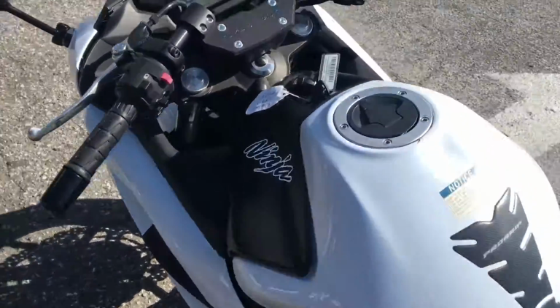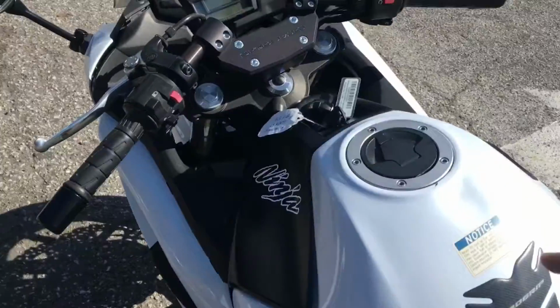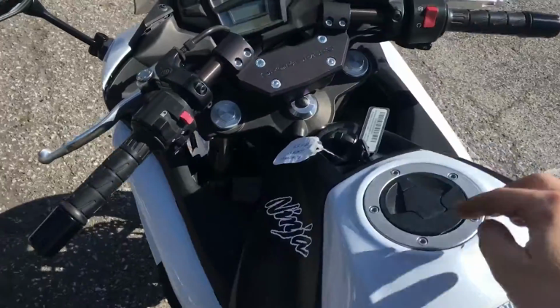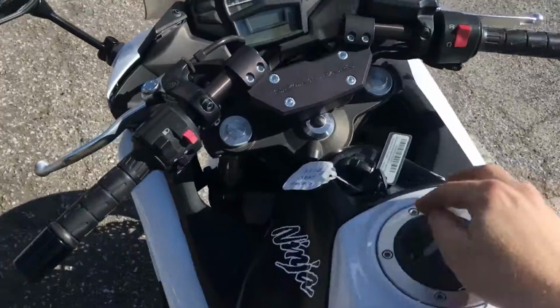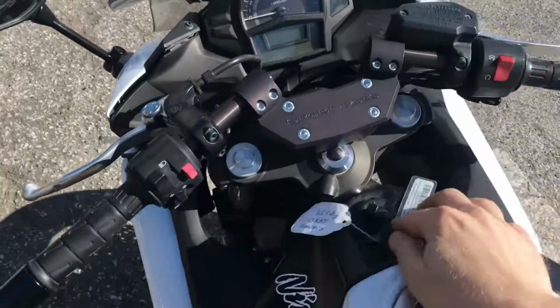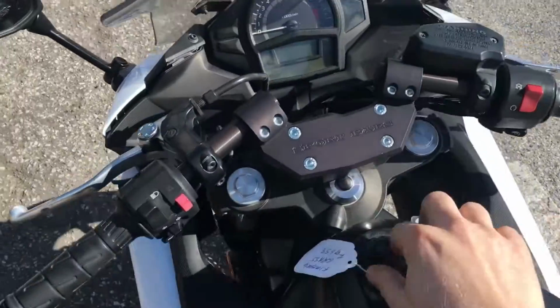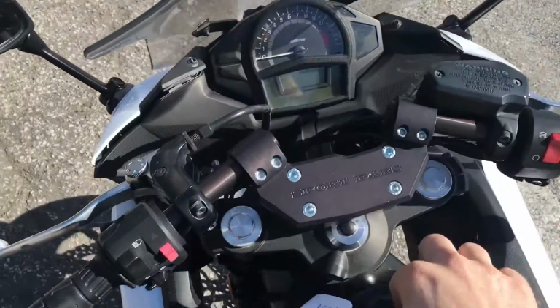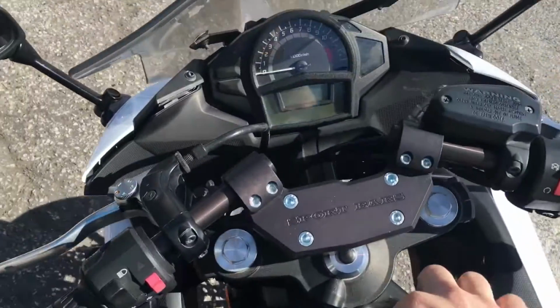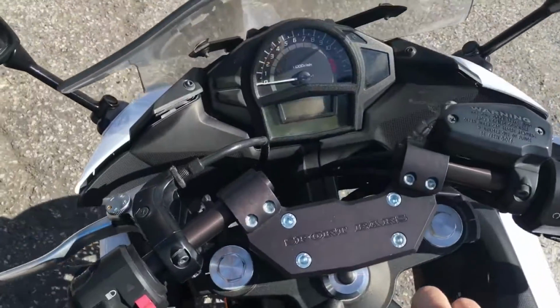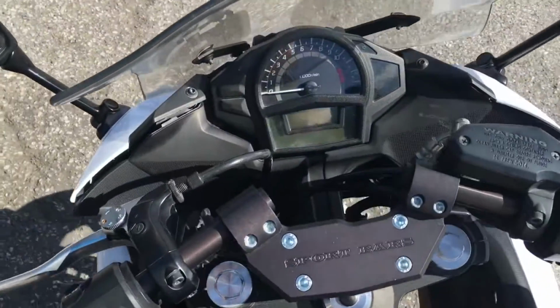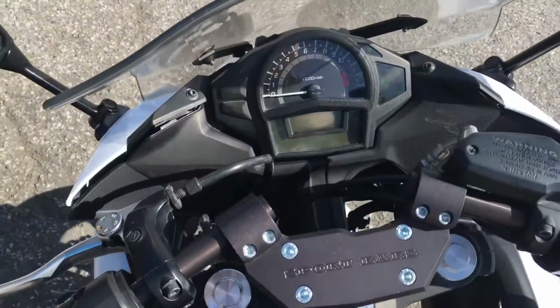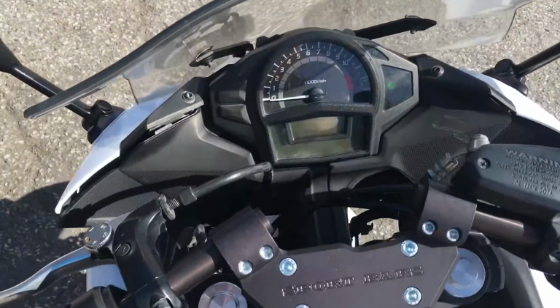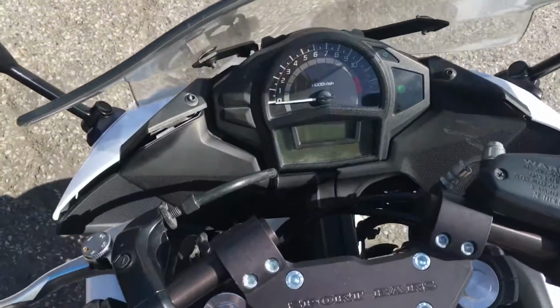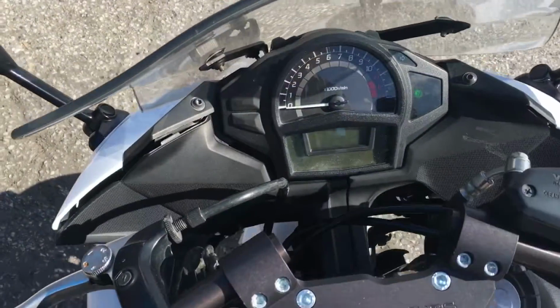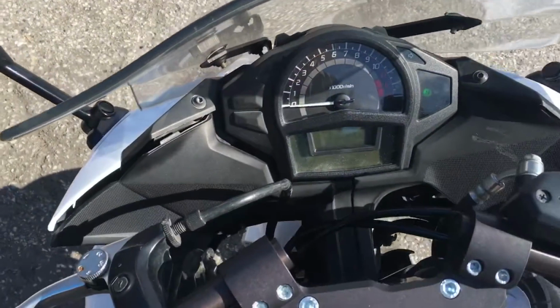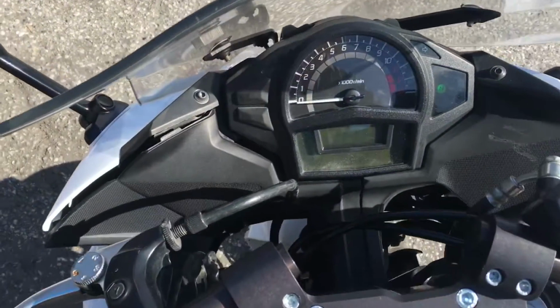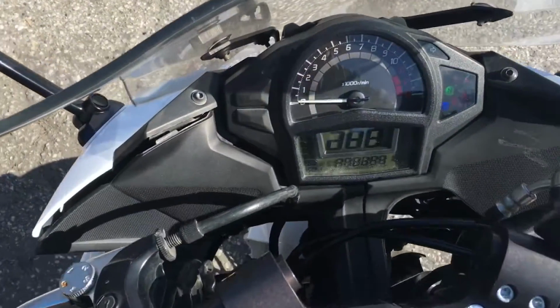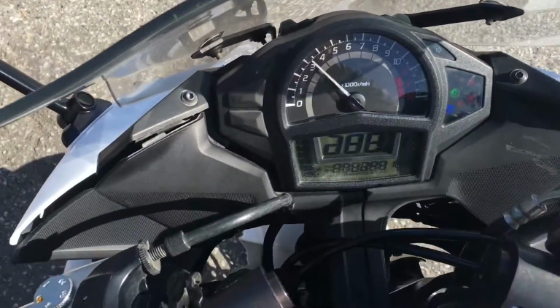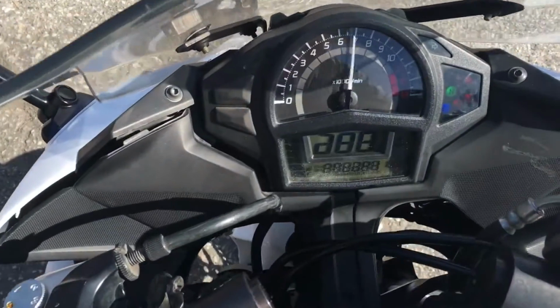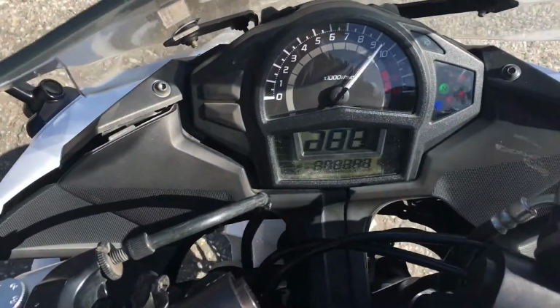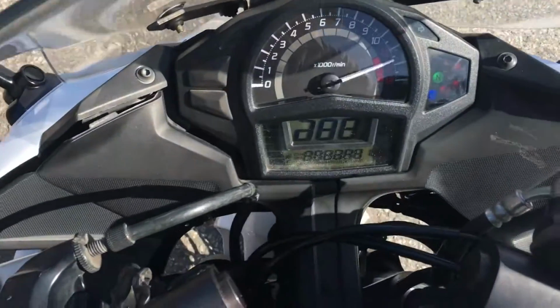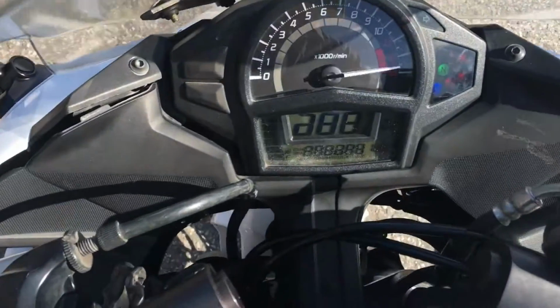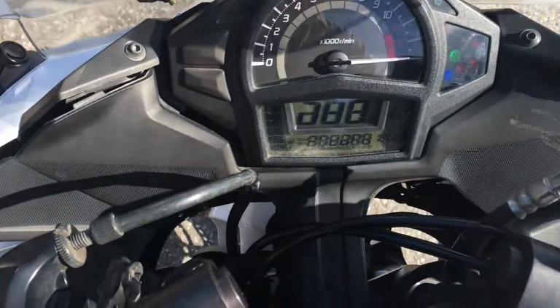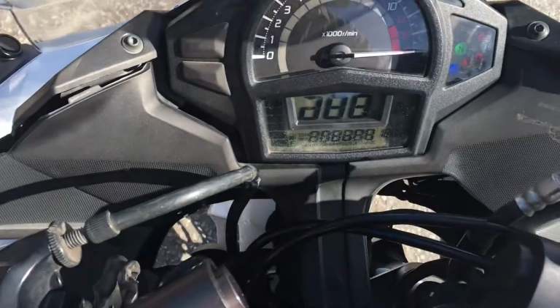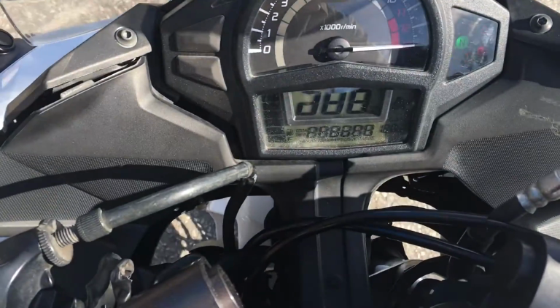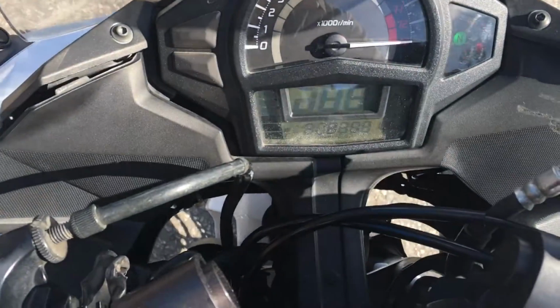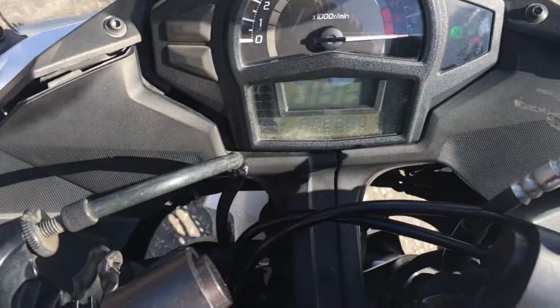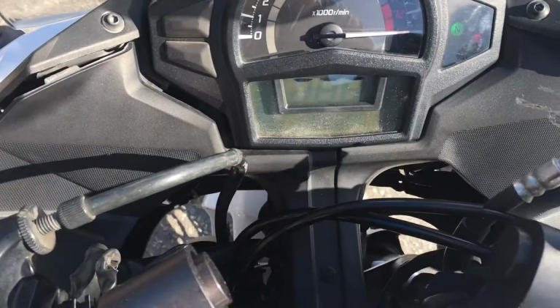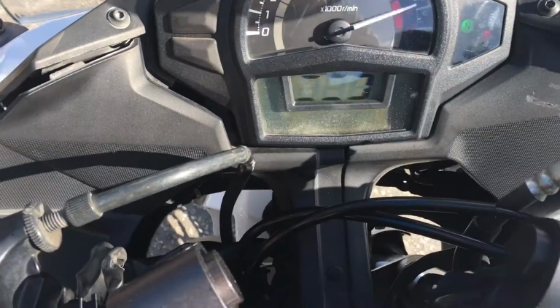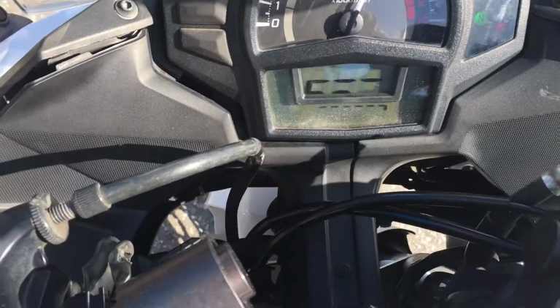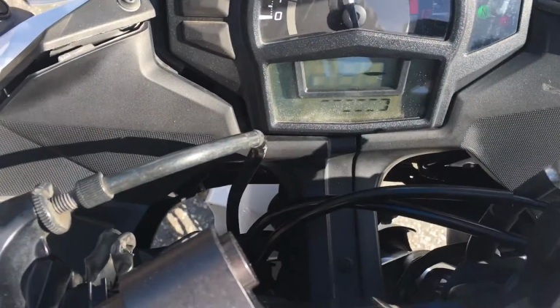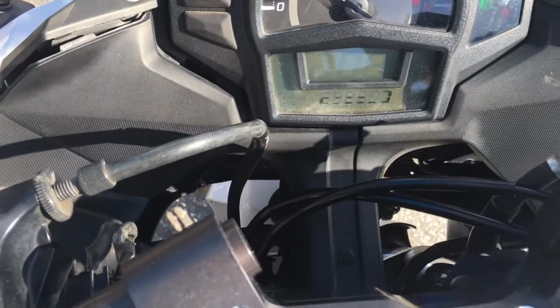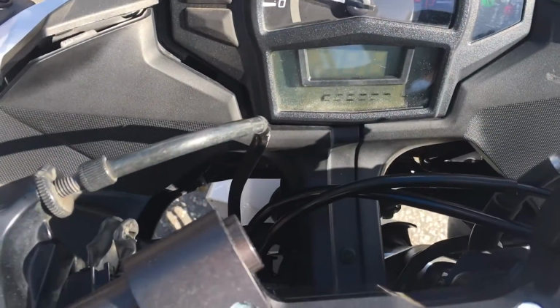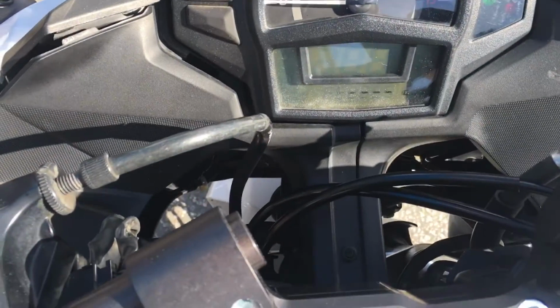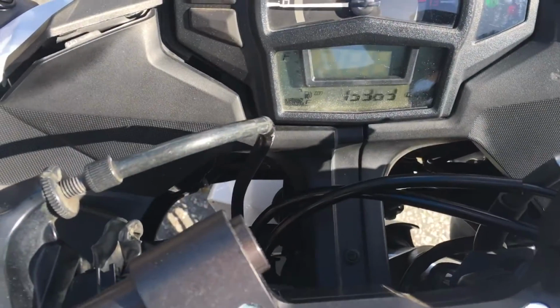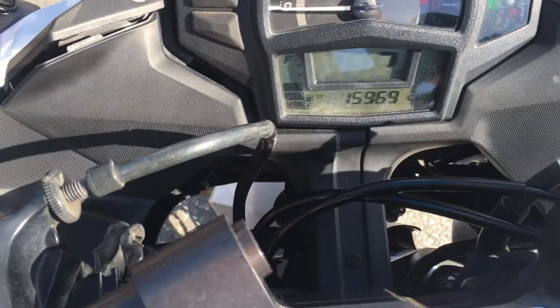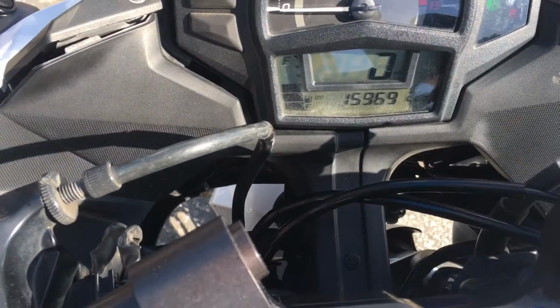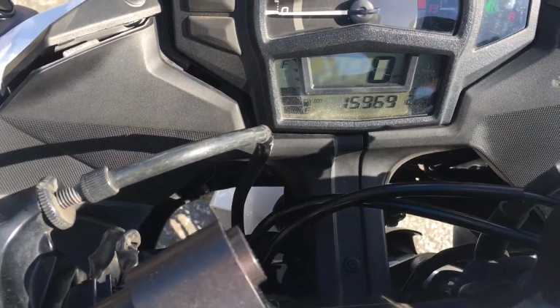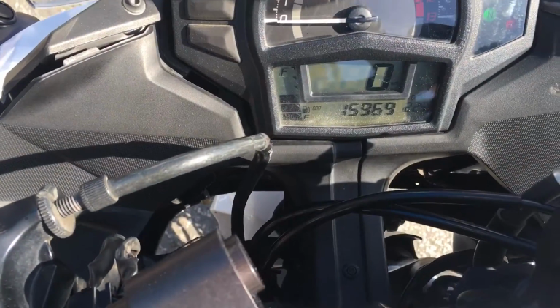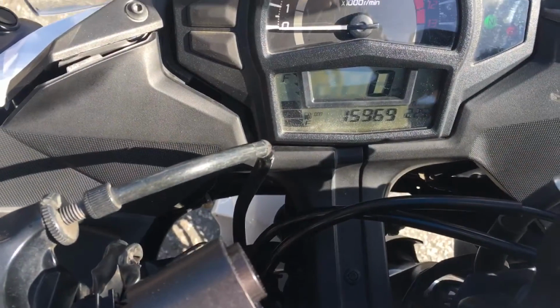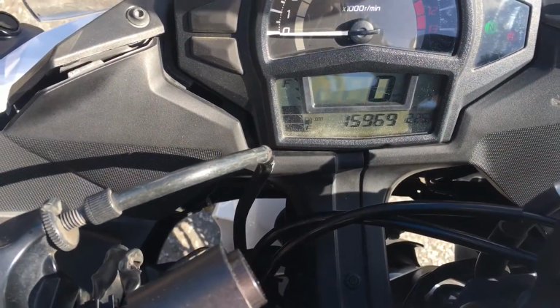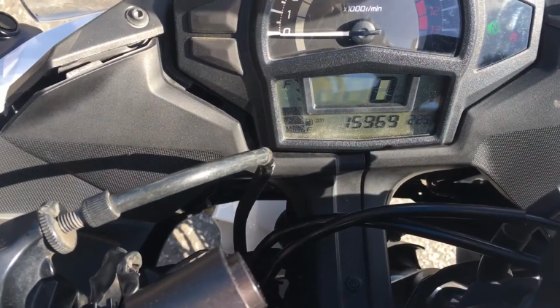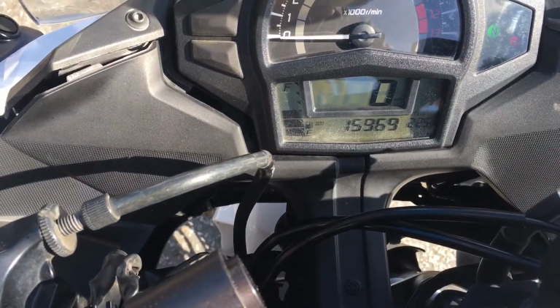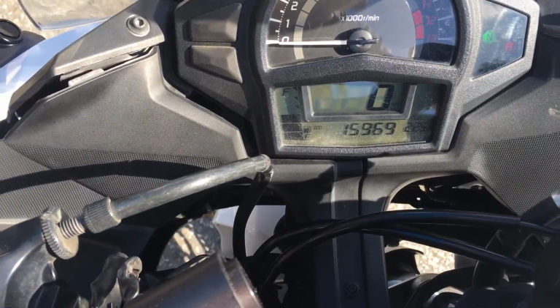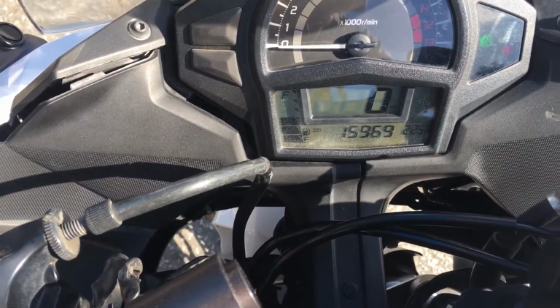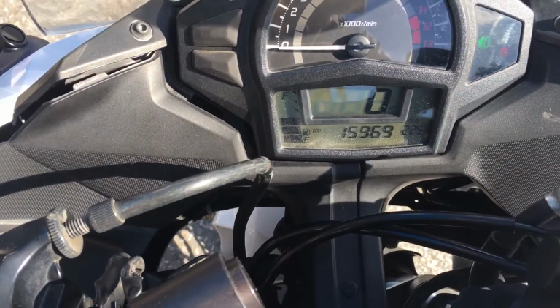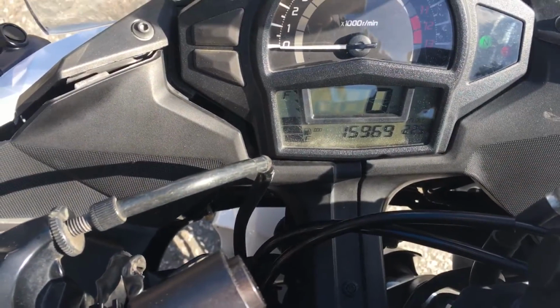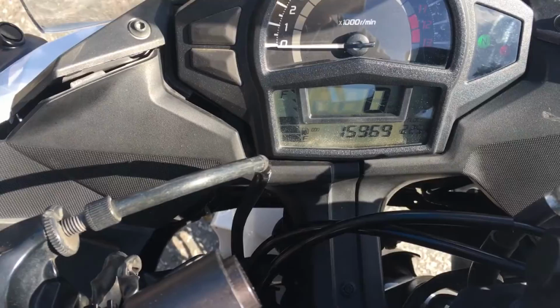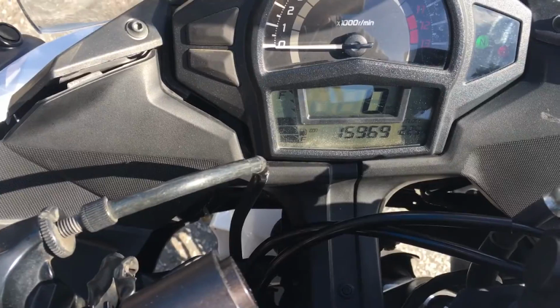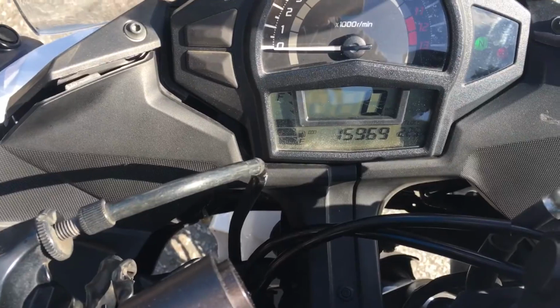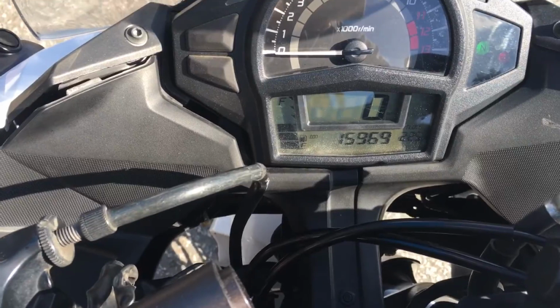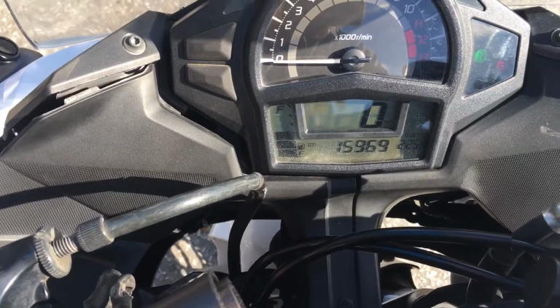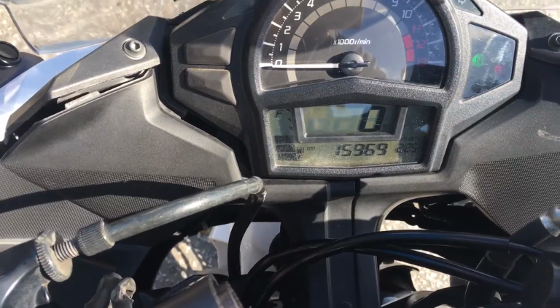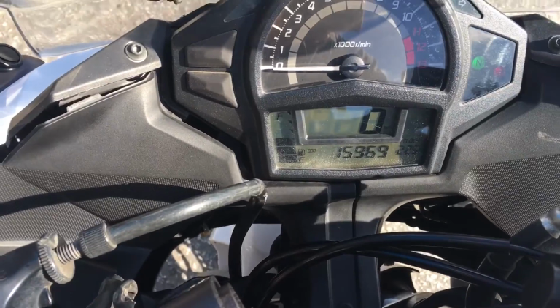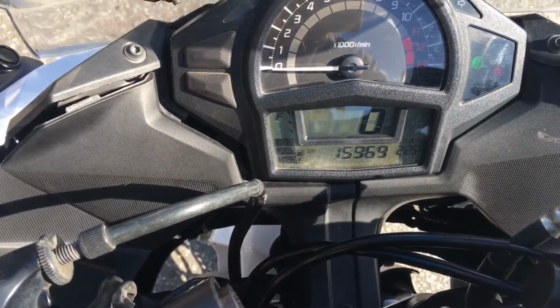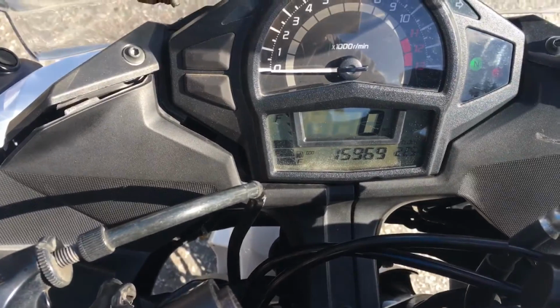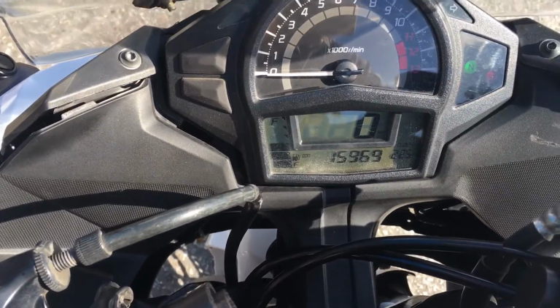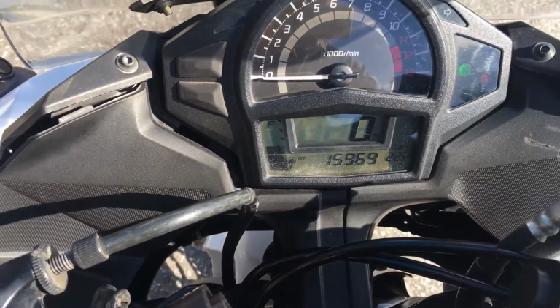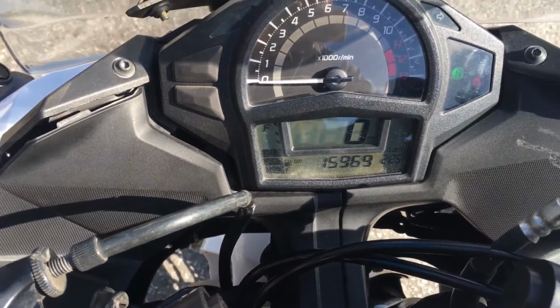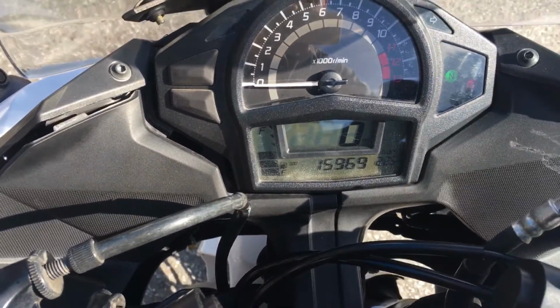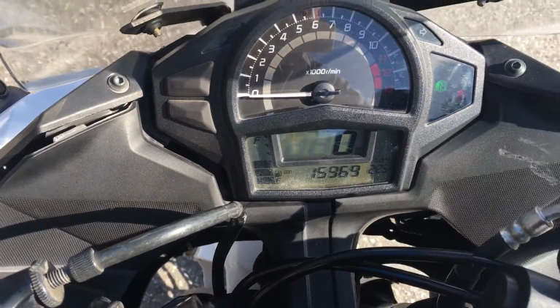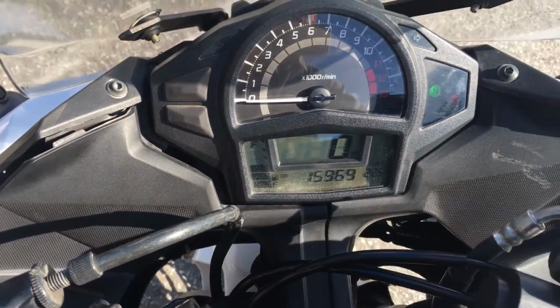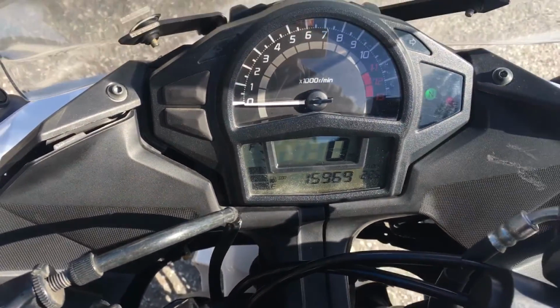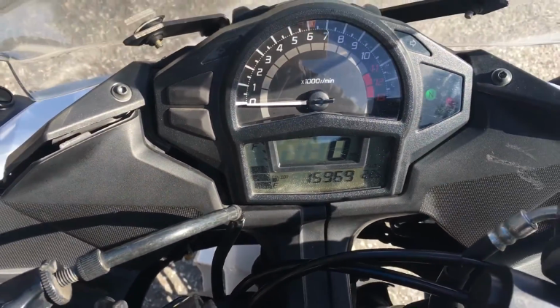This bike is a clean title, California bike, with 15,969 miles on the odometer.